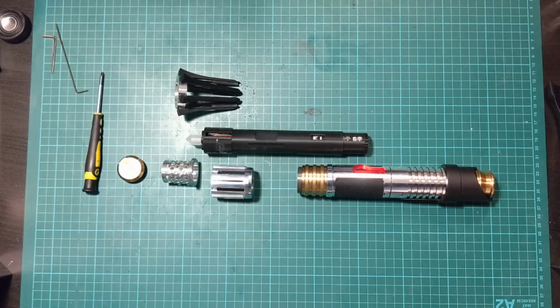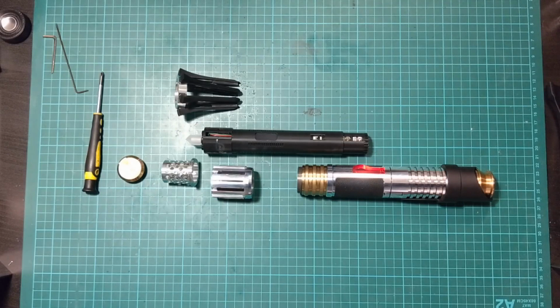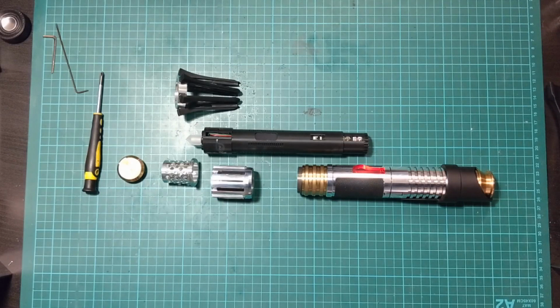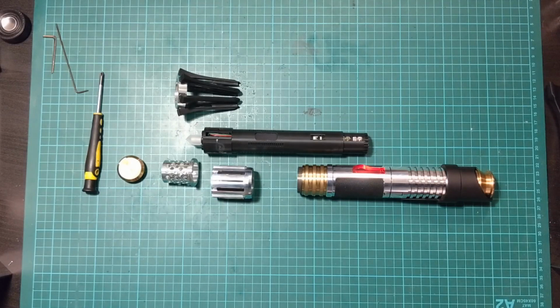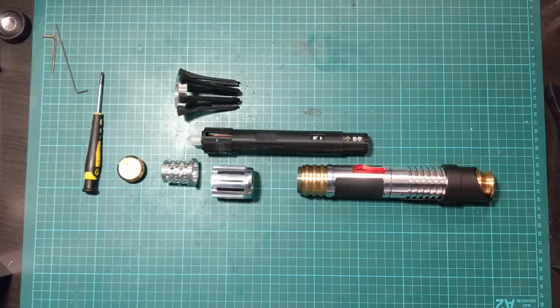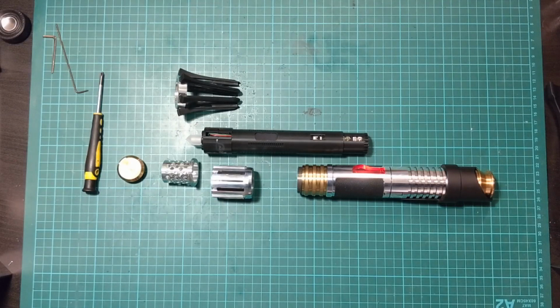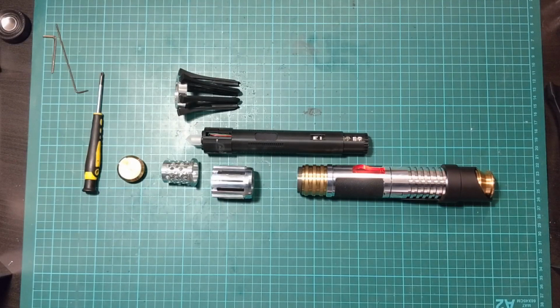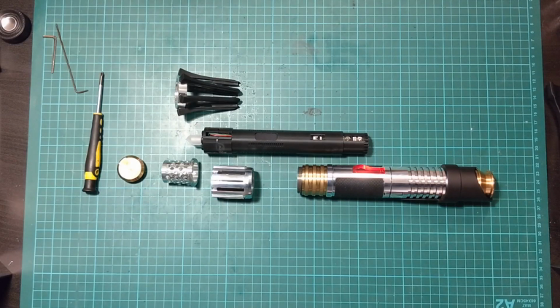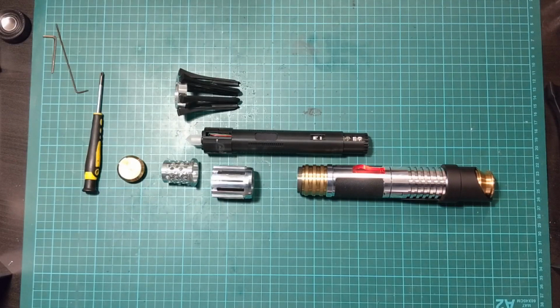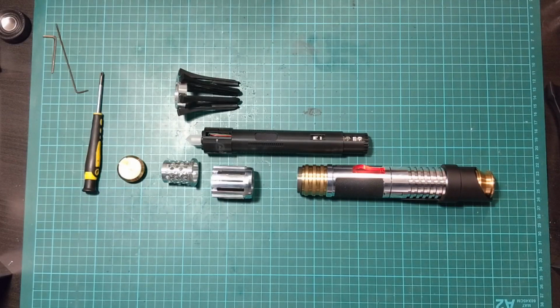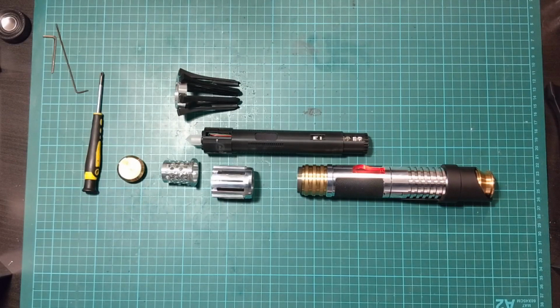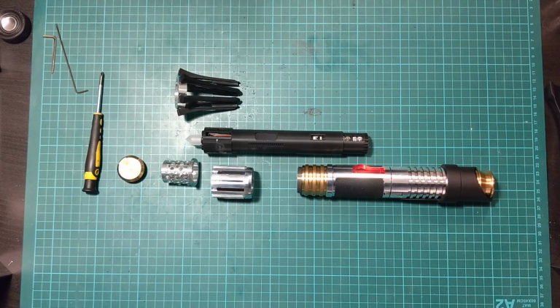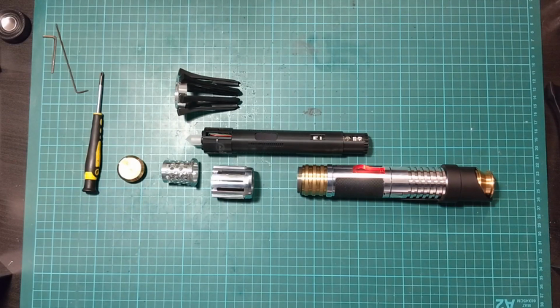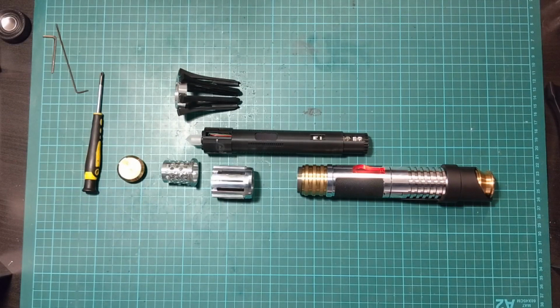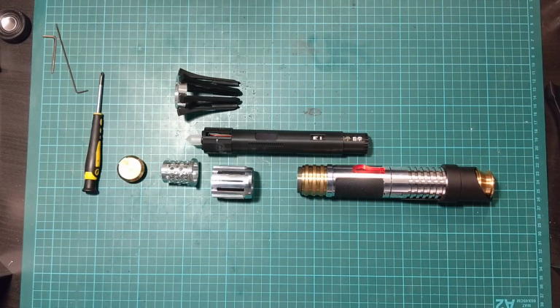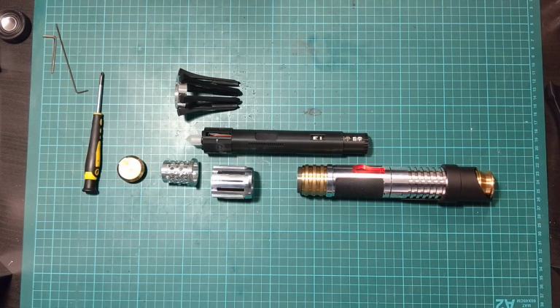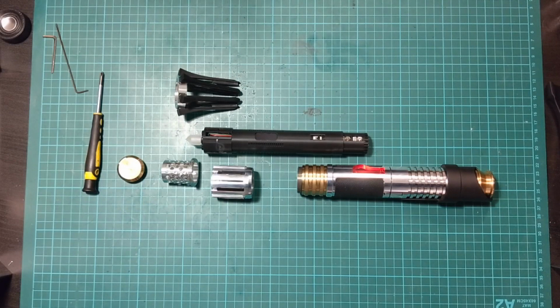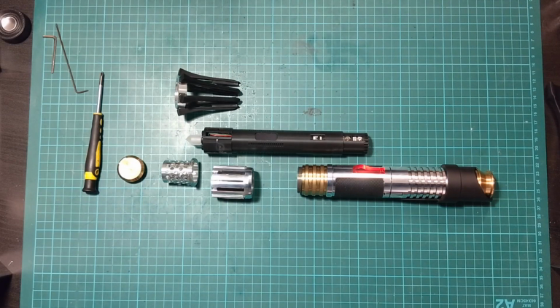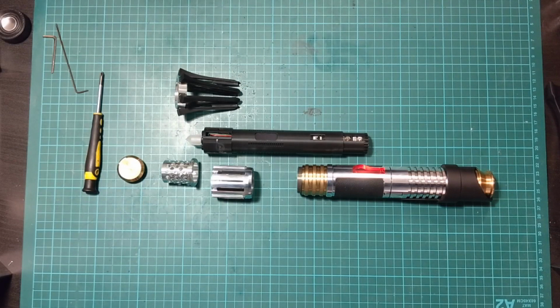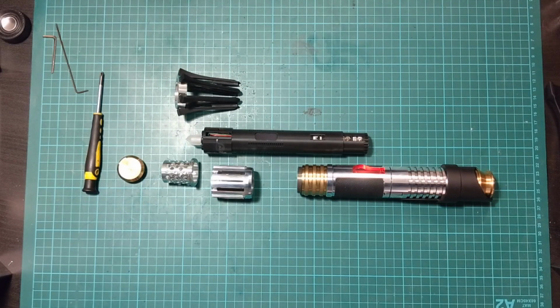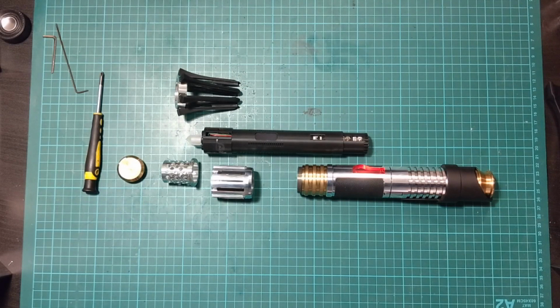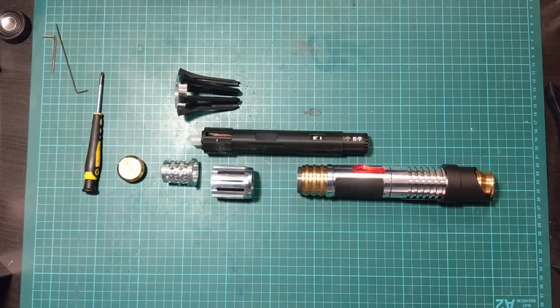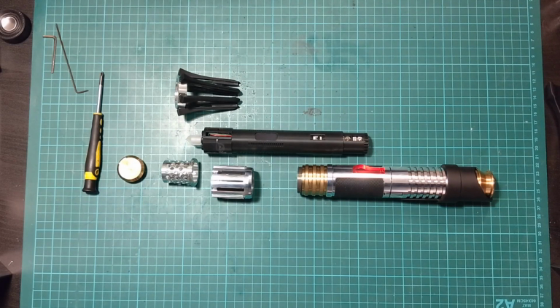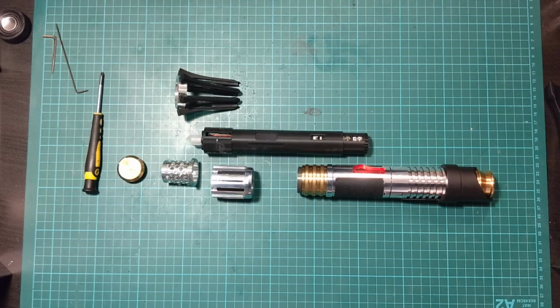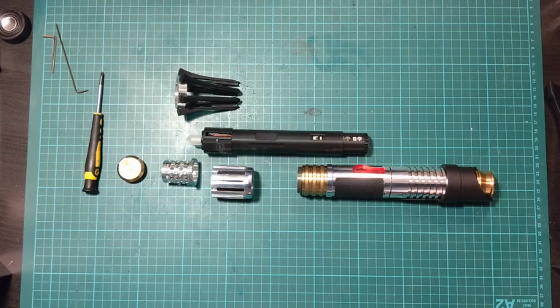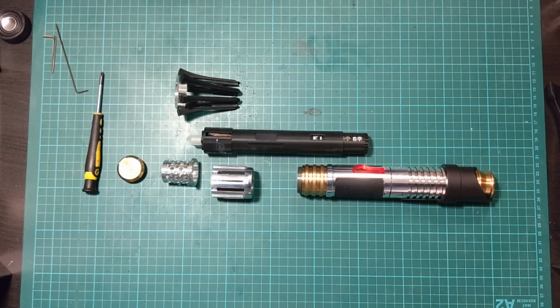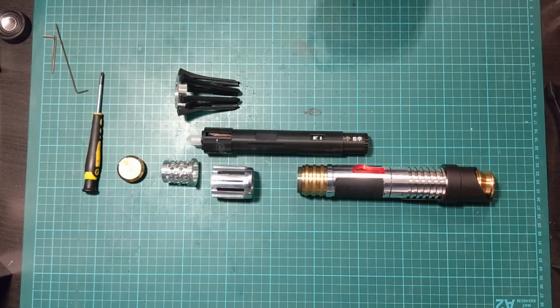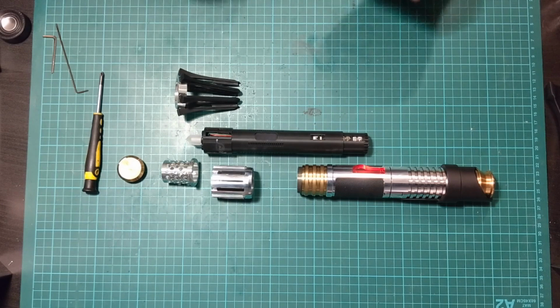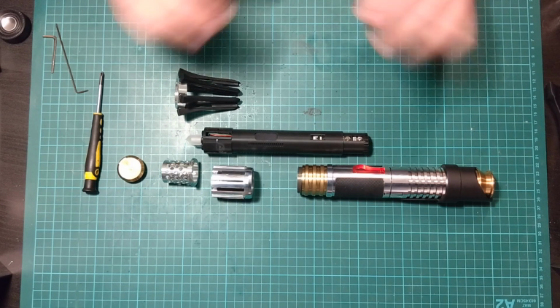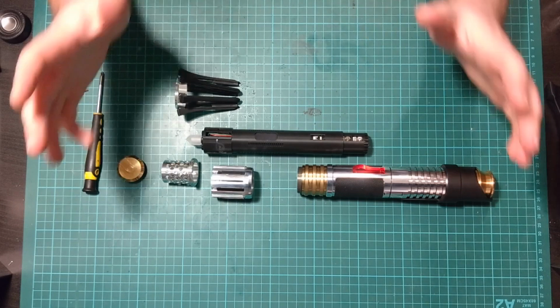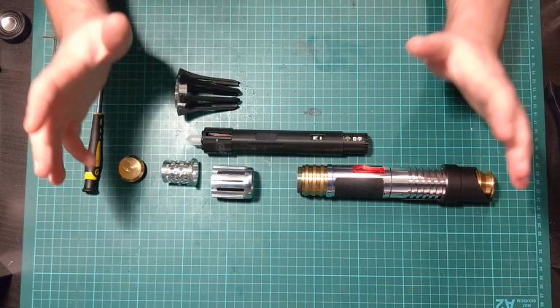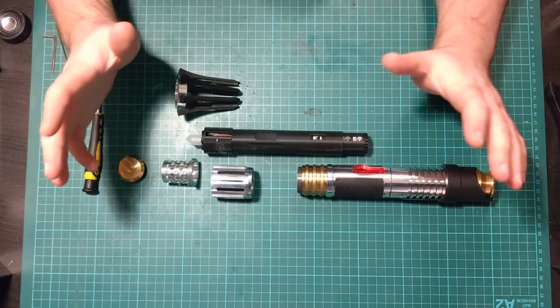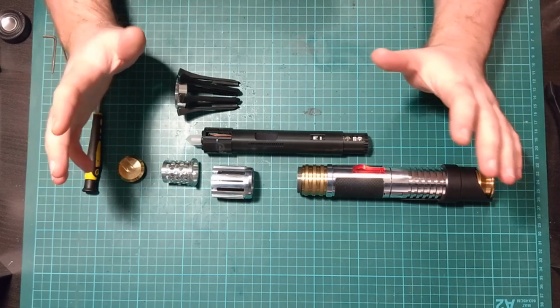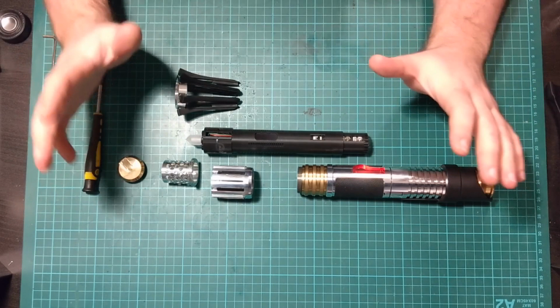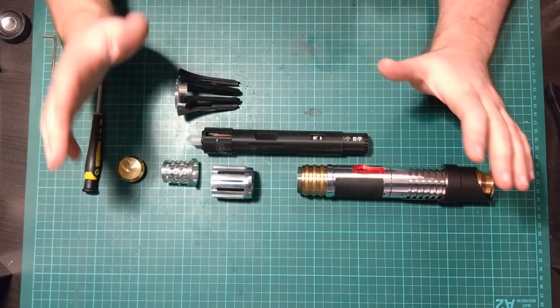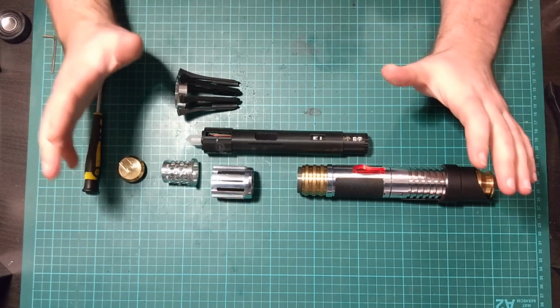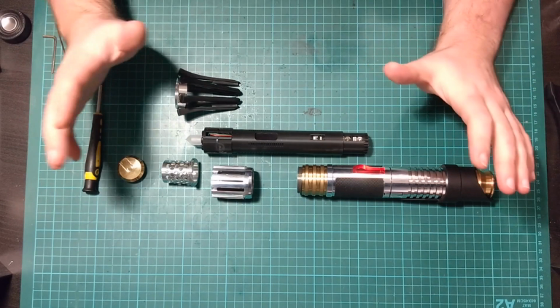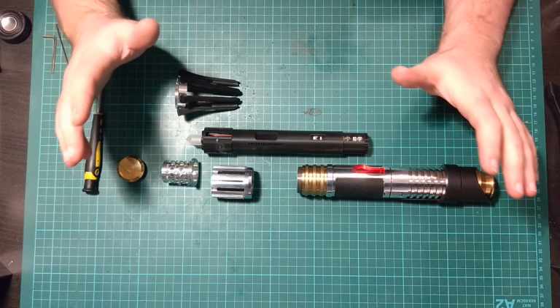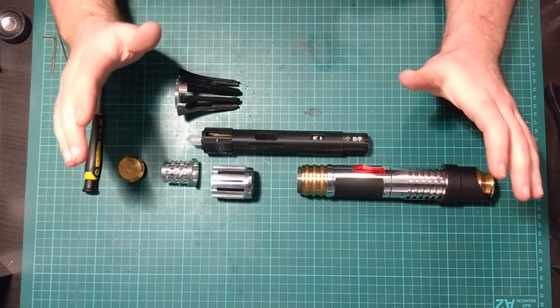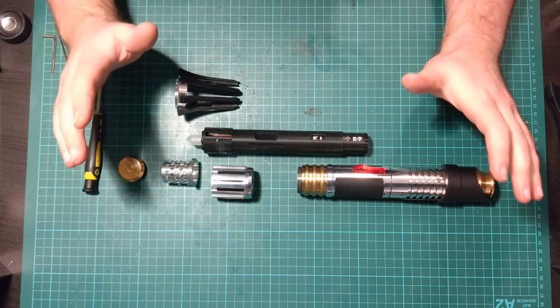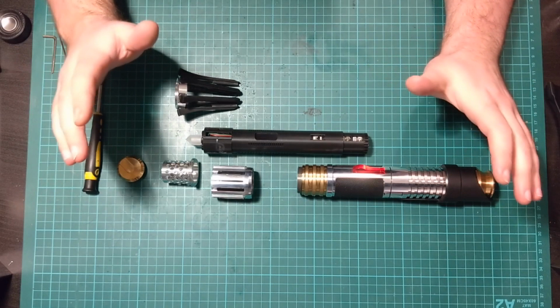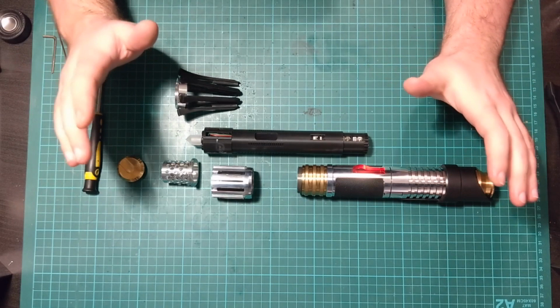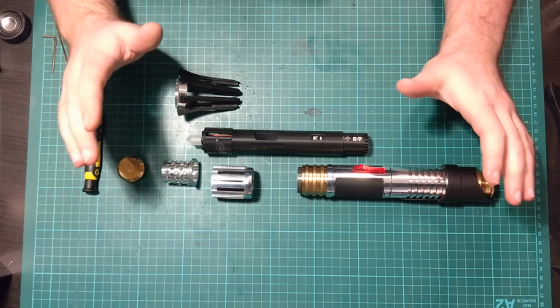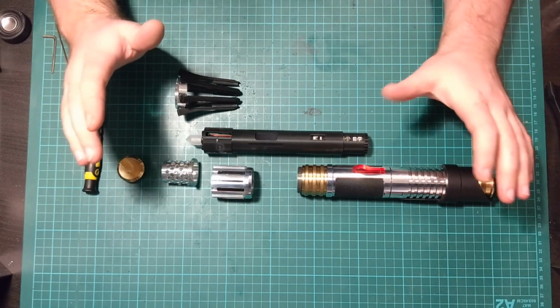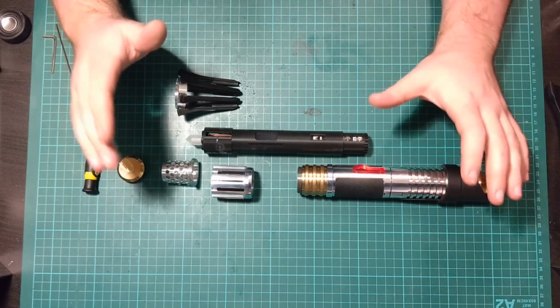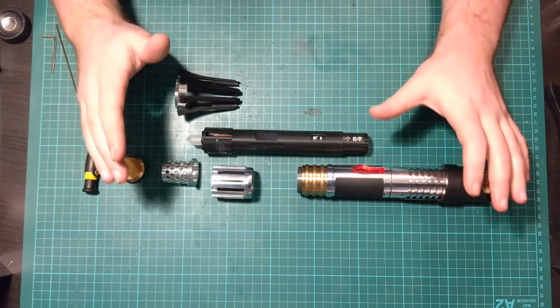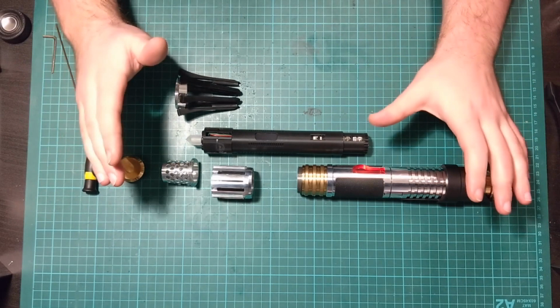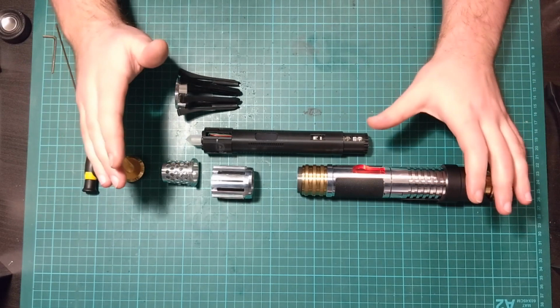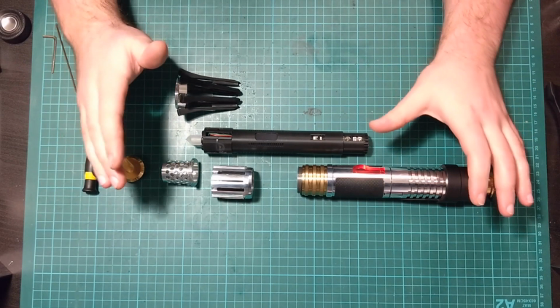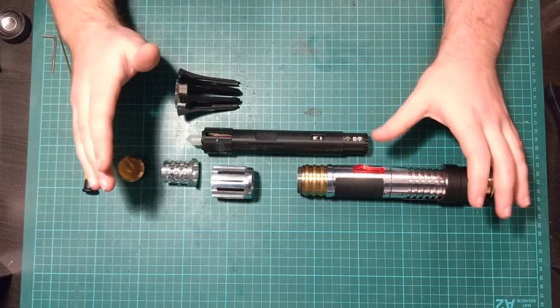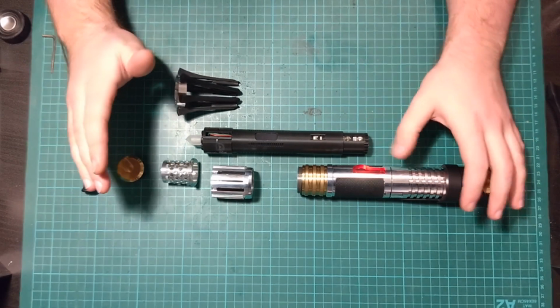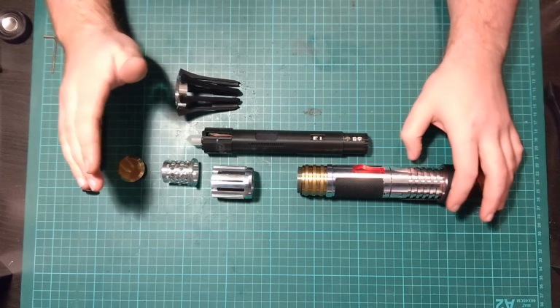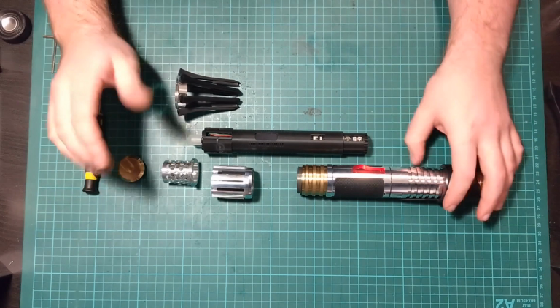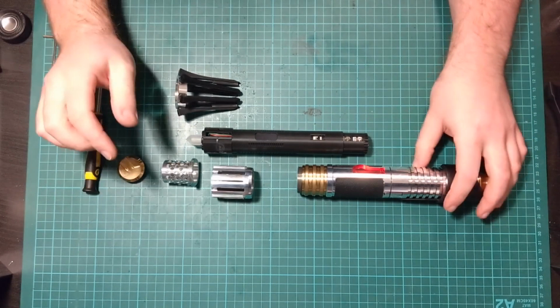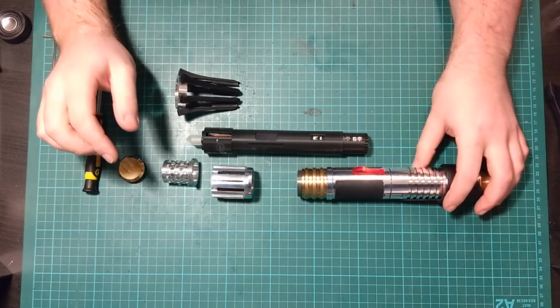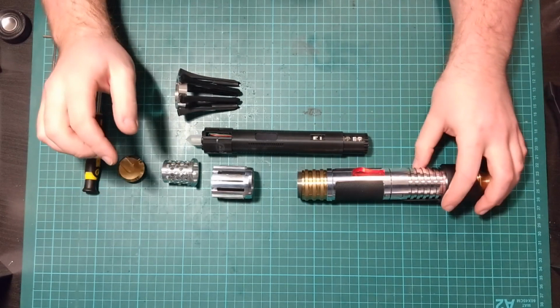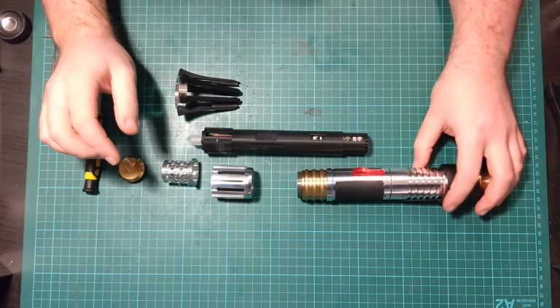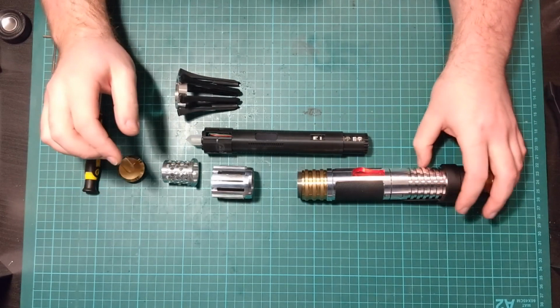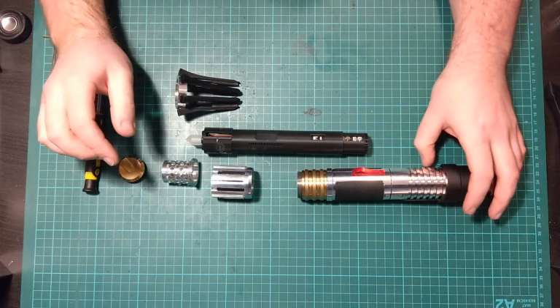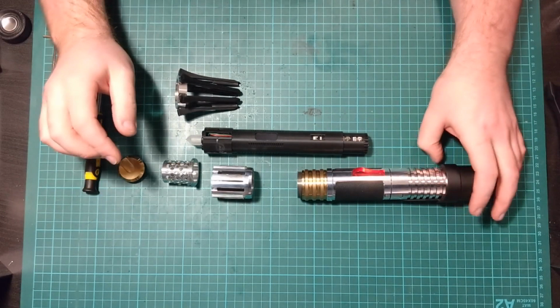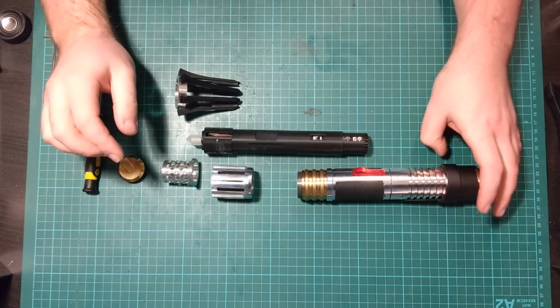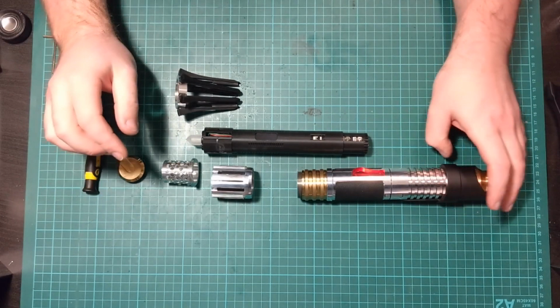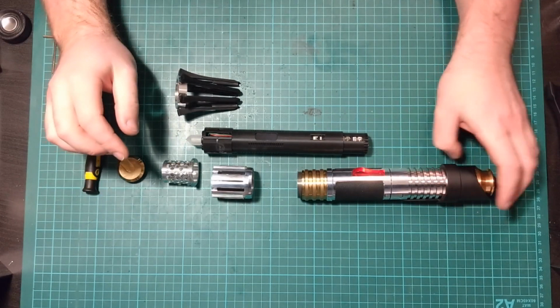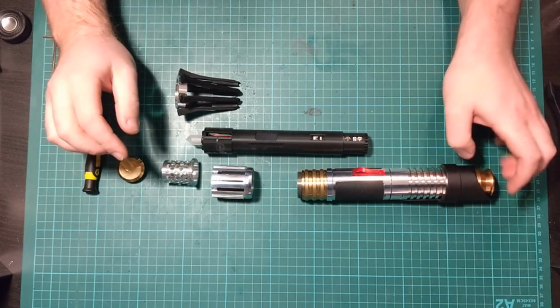Hello Sabre fans, Jimmy from Jimmy's Sabre Junk here. I am going to be walking you through the Sabre Bay Intromnia hilt.